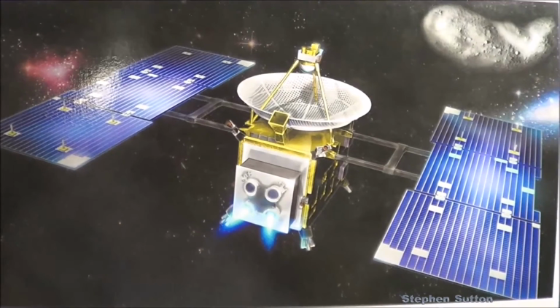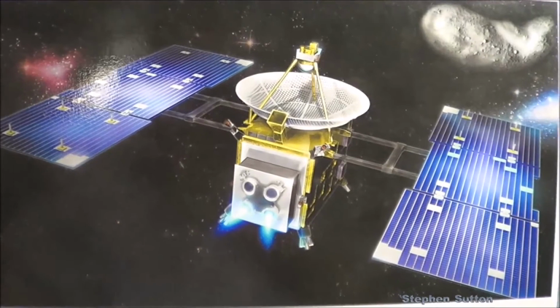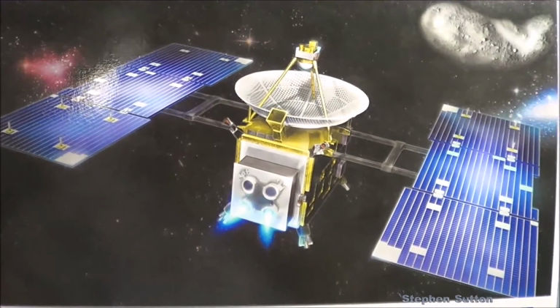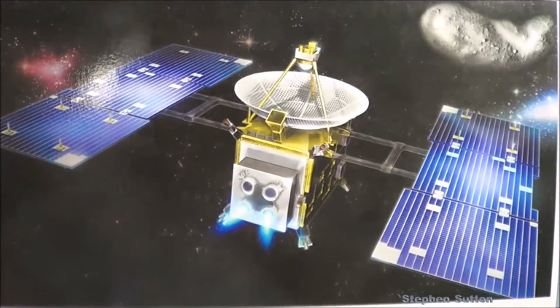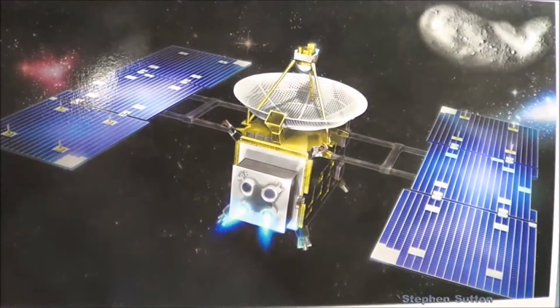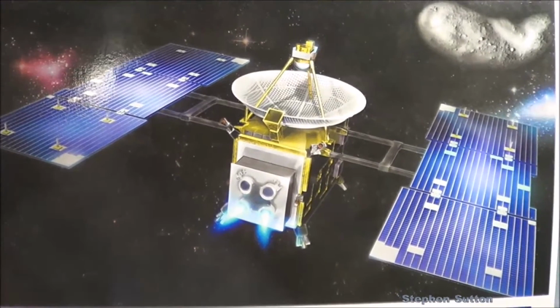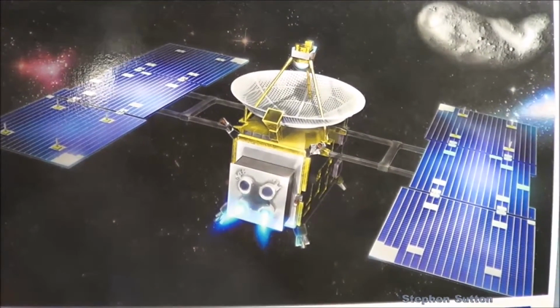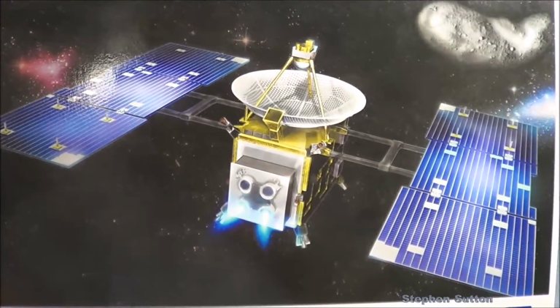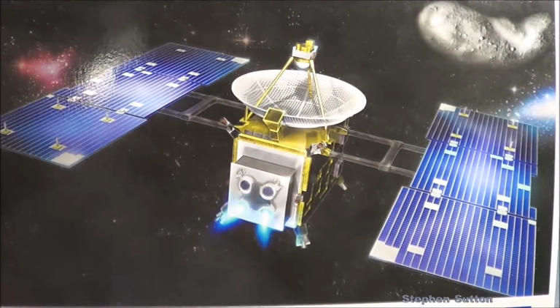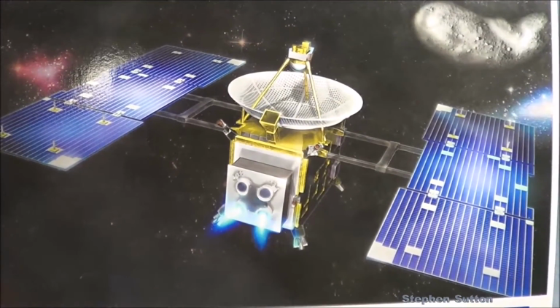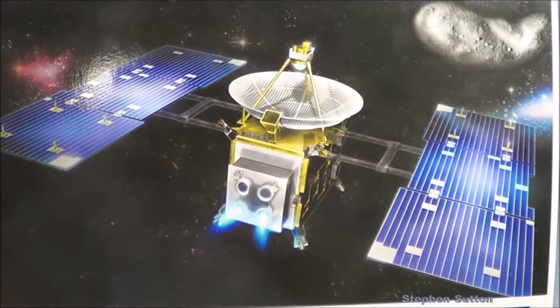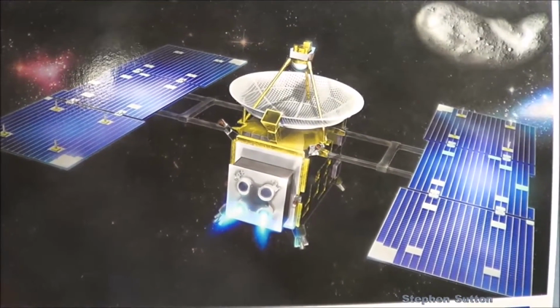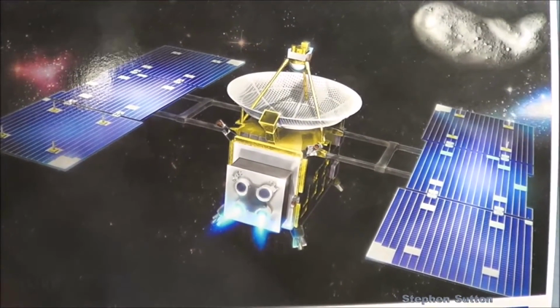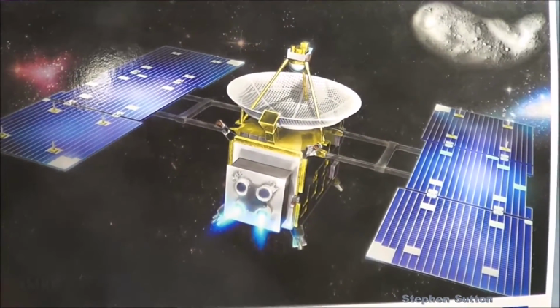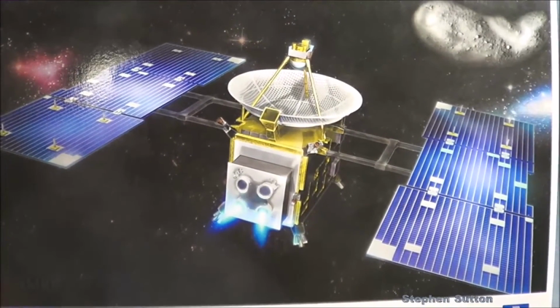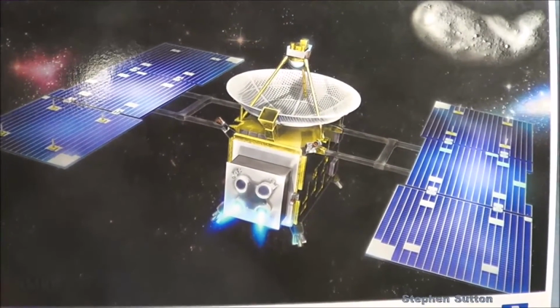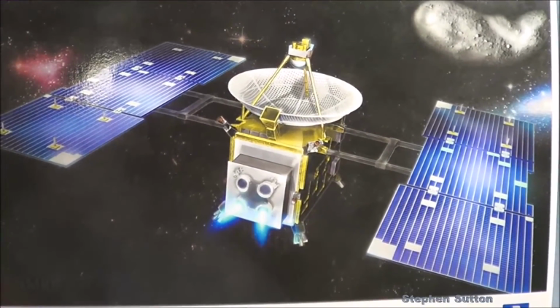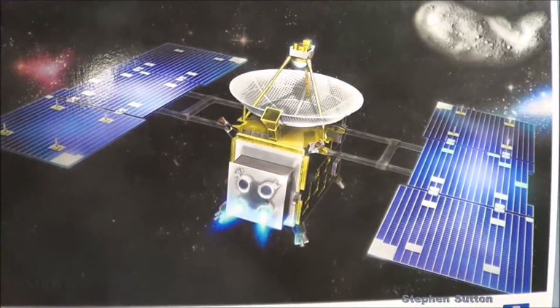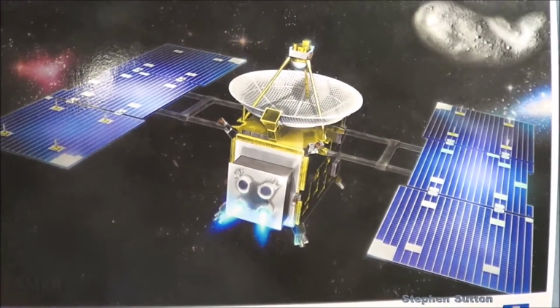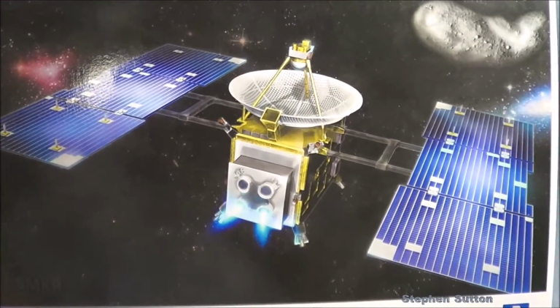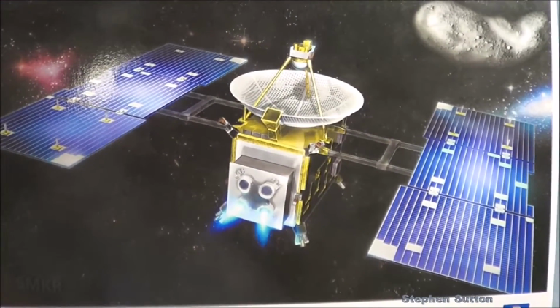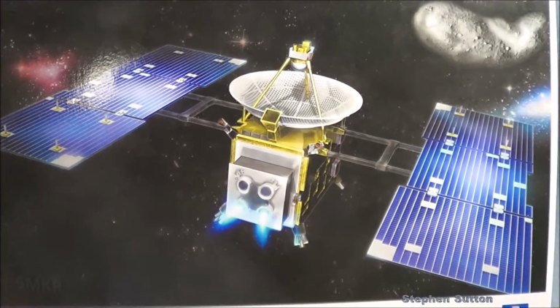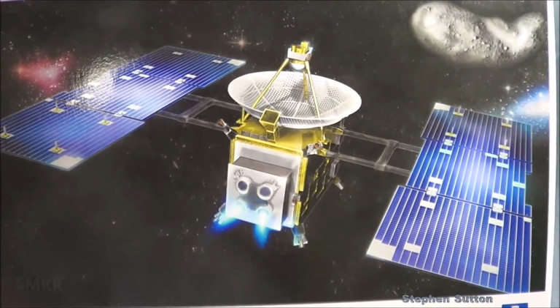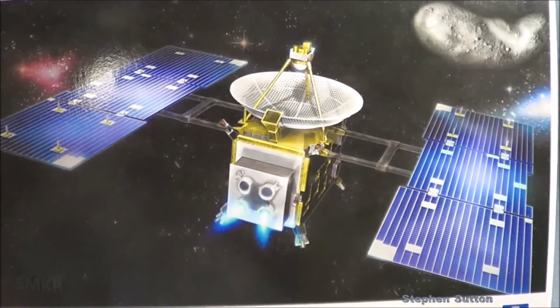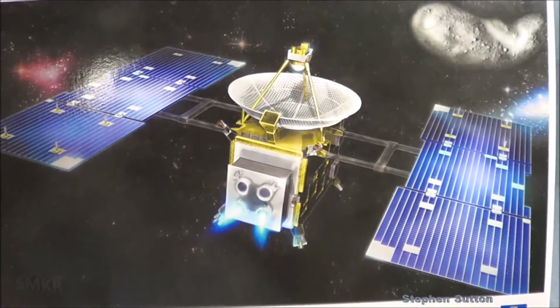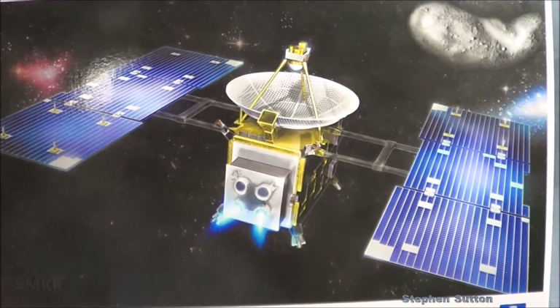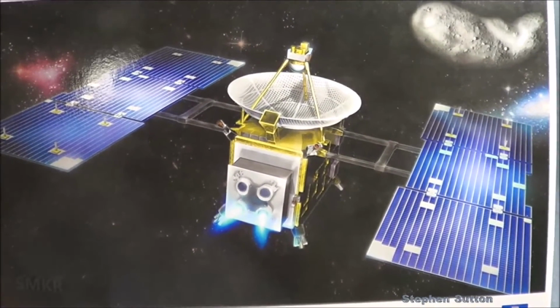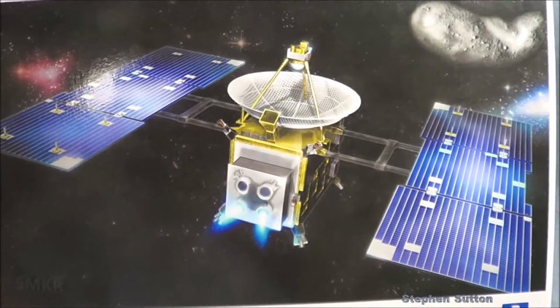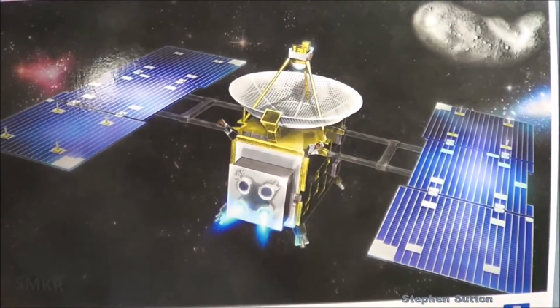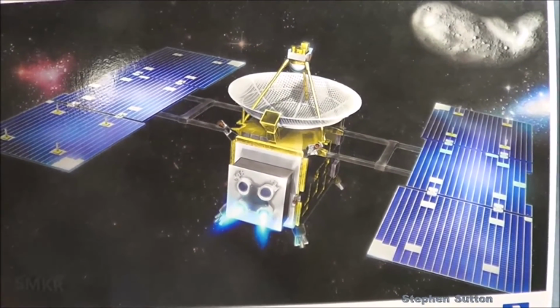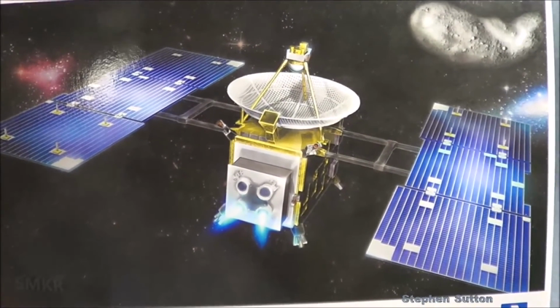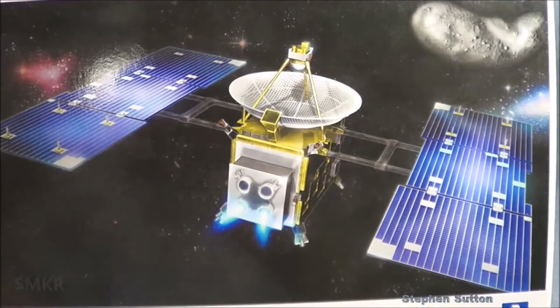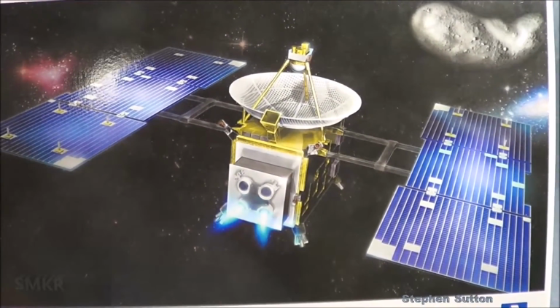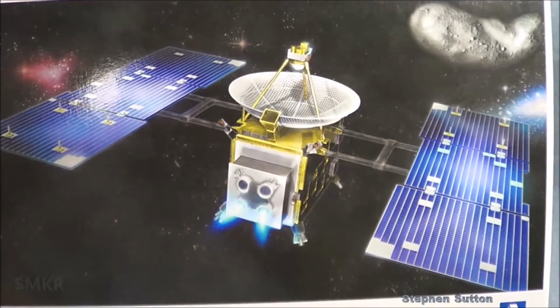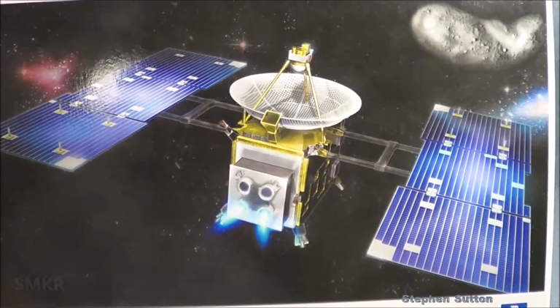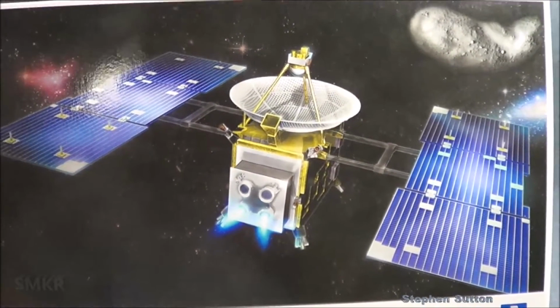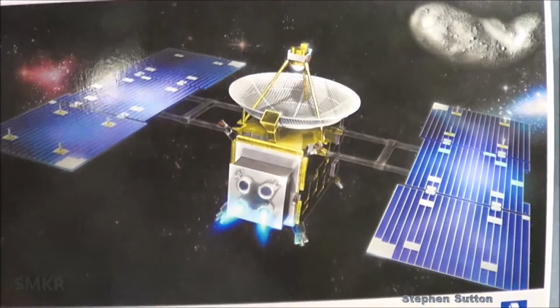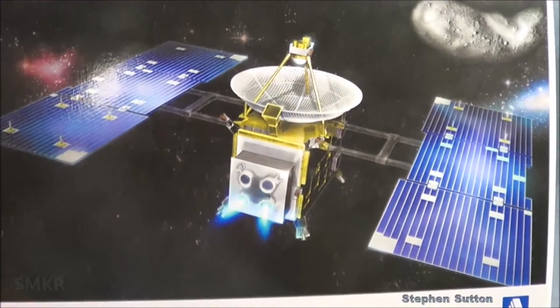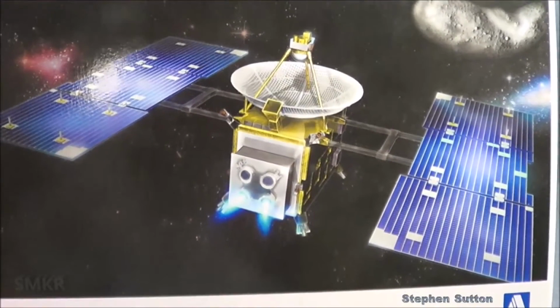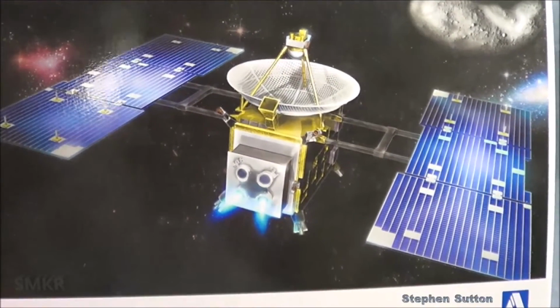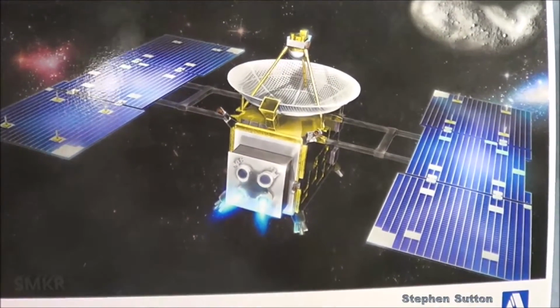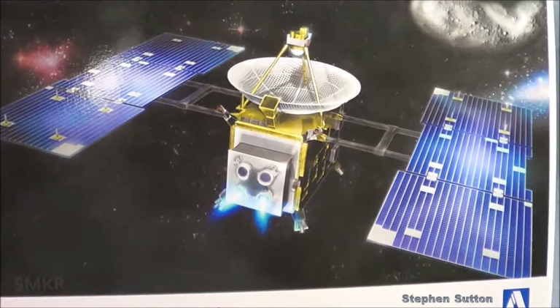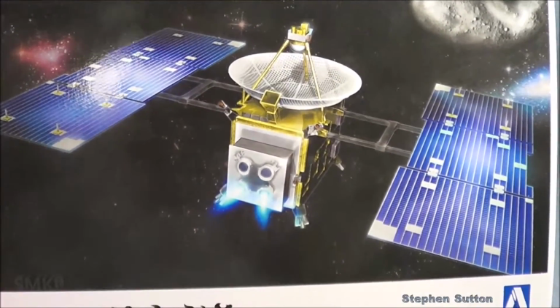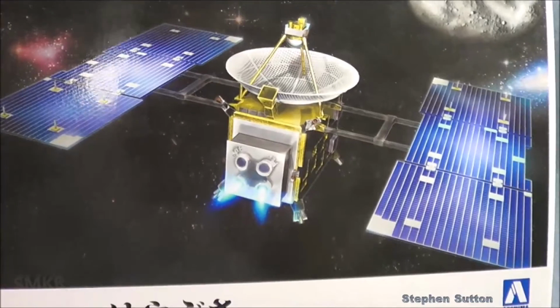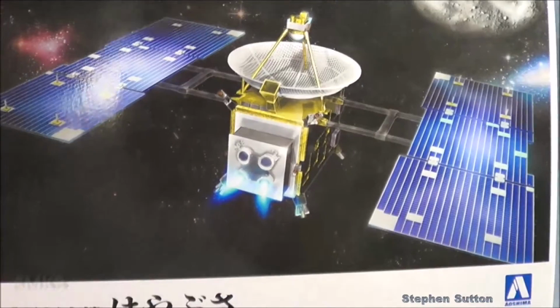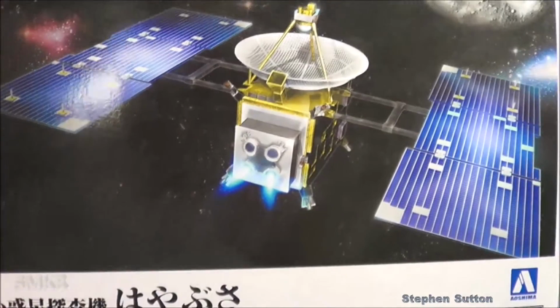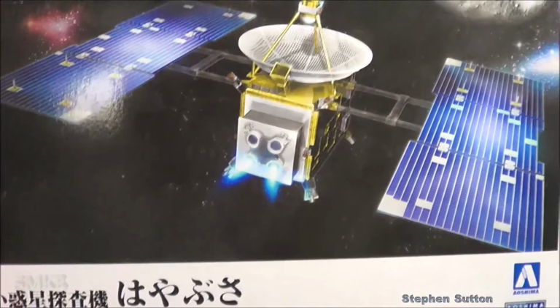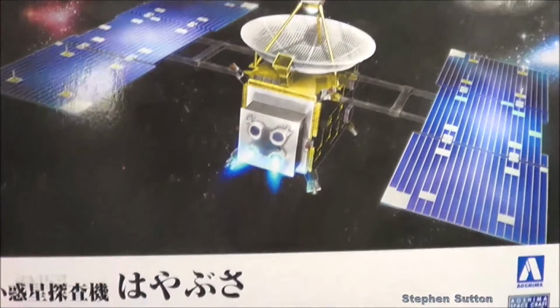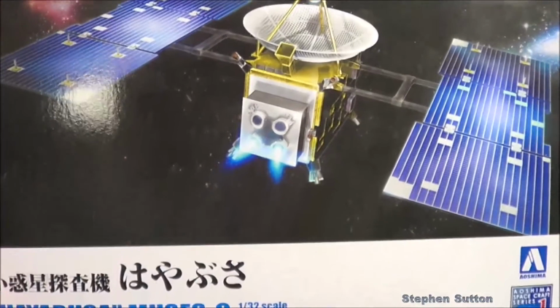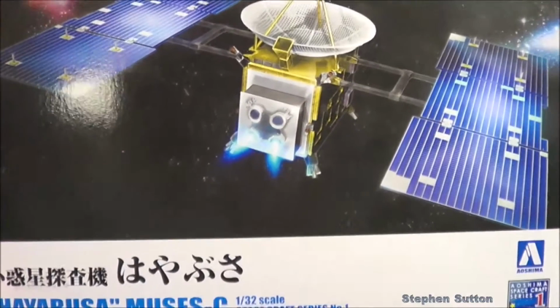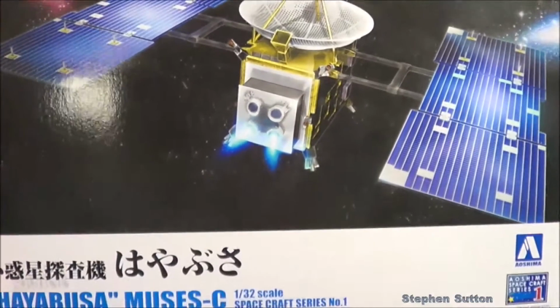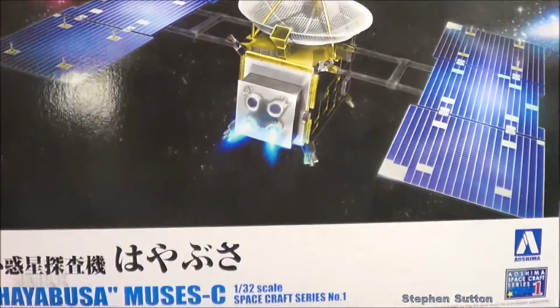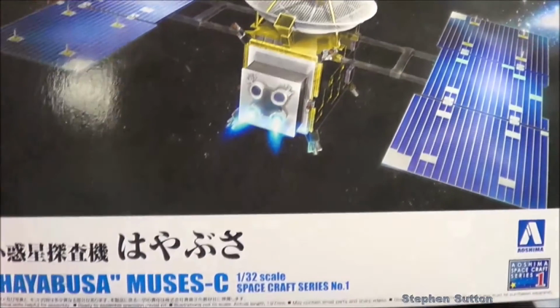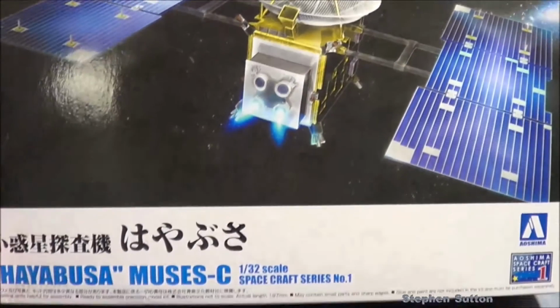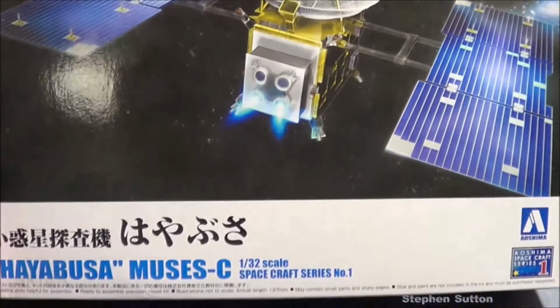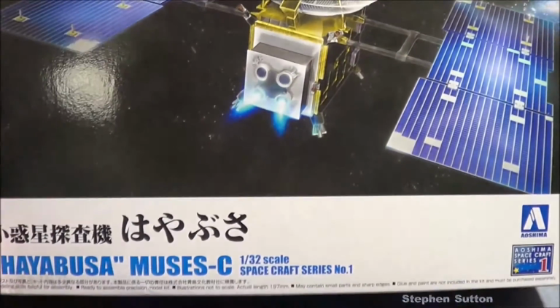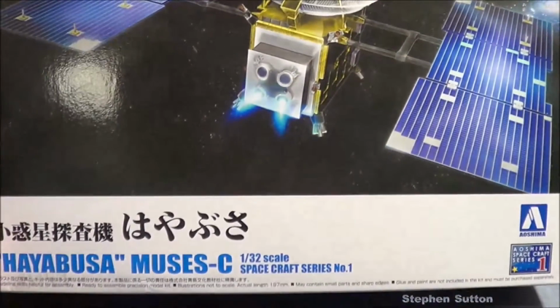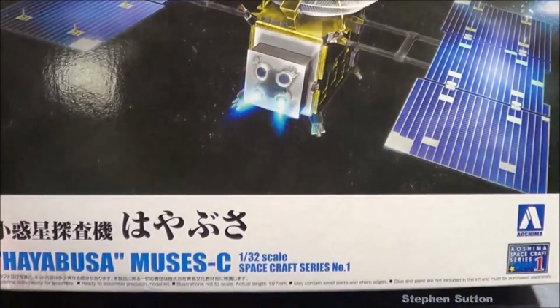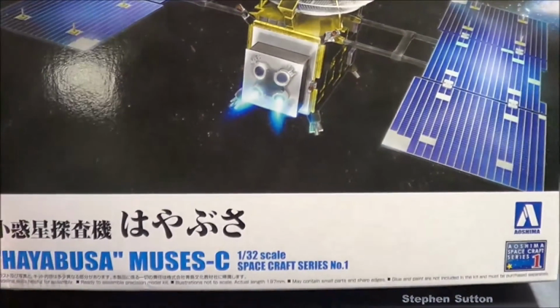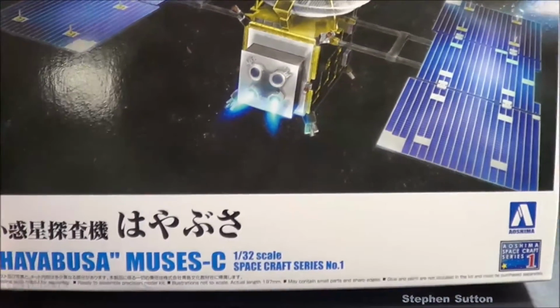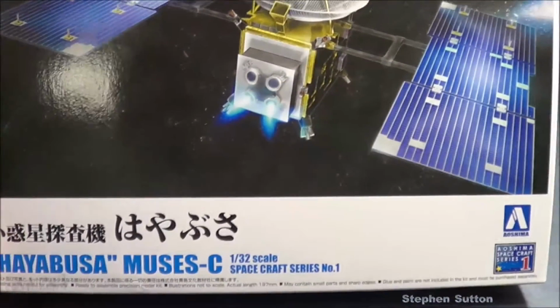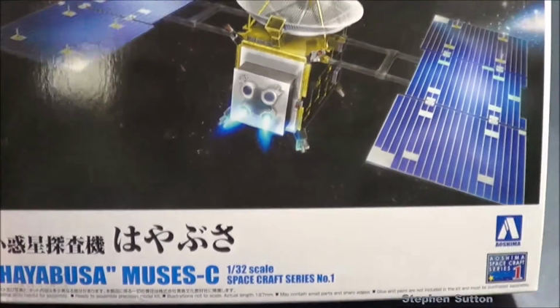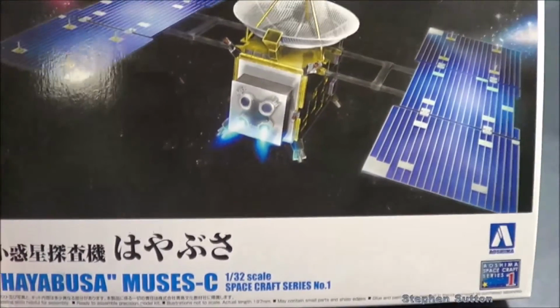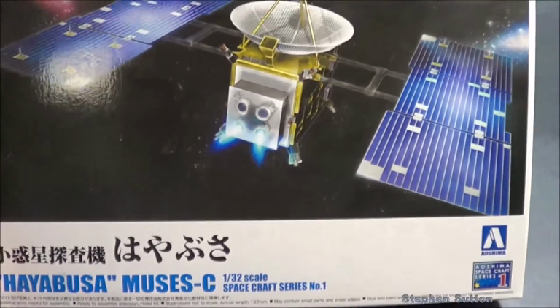Welcome back scale modelers to SMKR. Up next is the Eoshima Hayabusa Muses C.